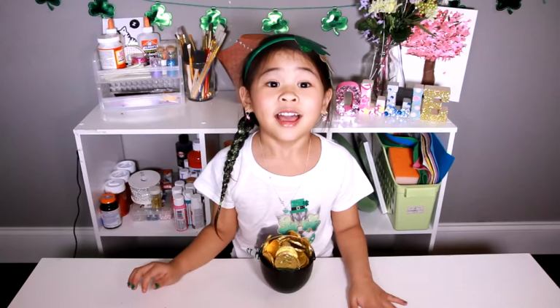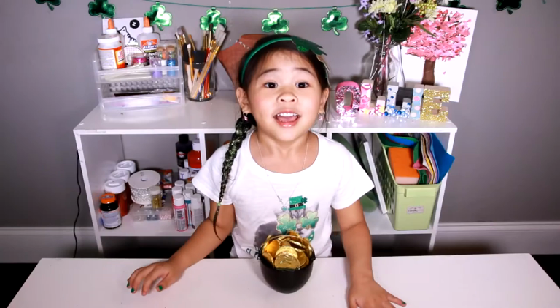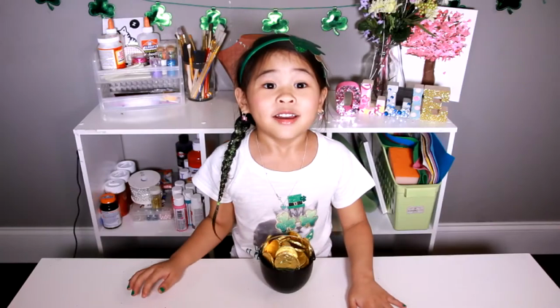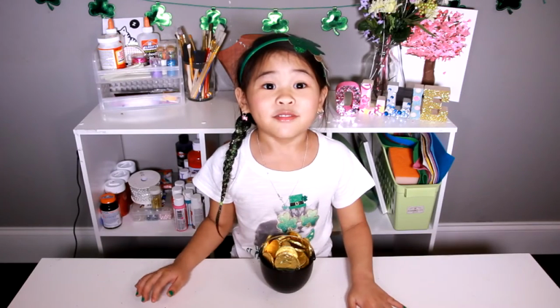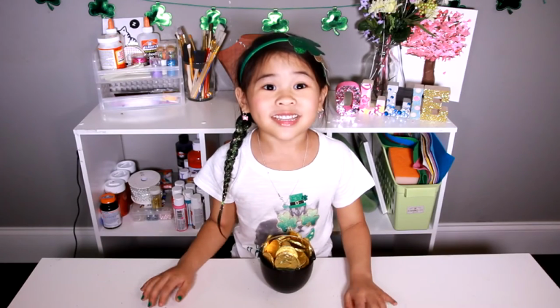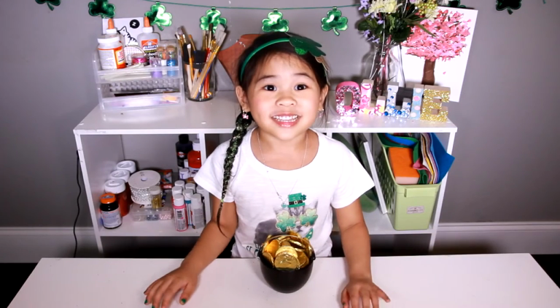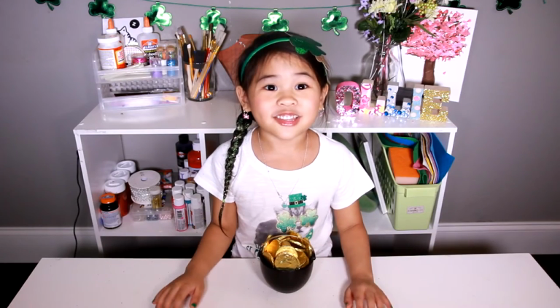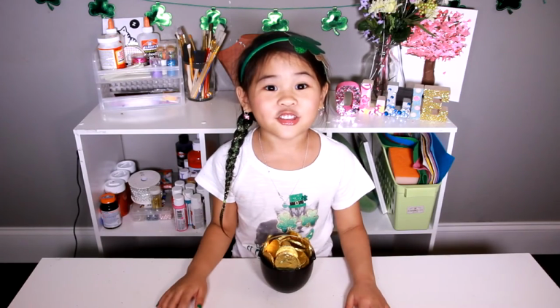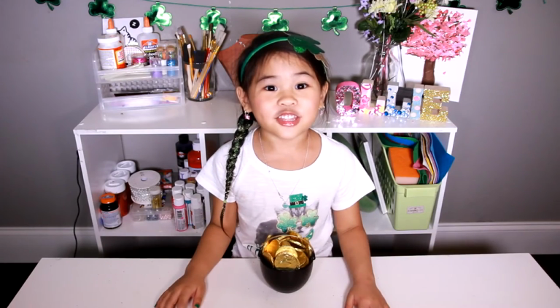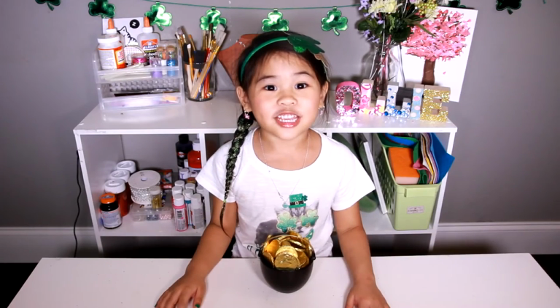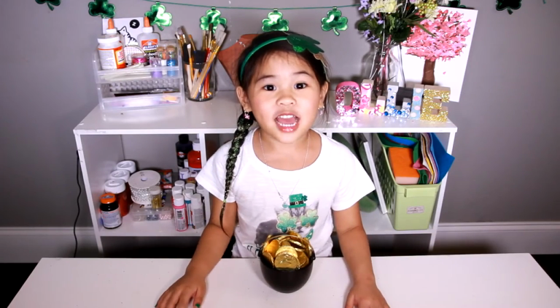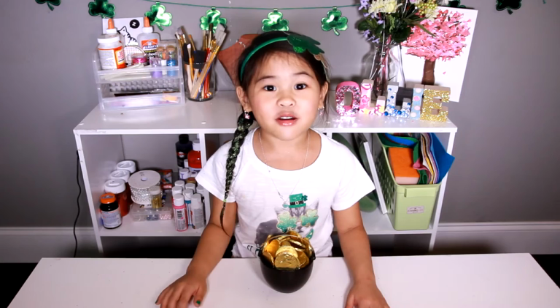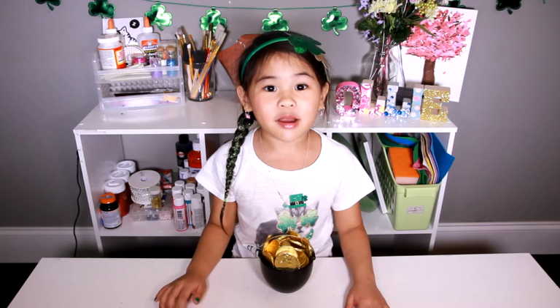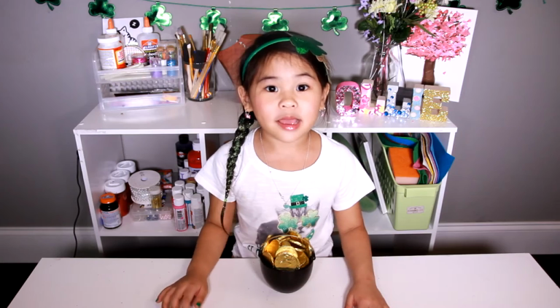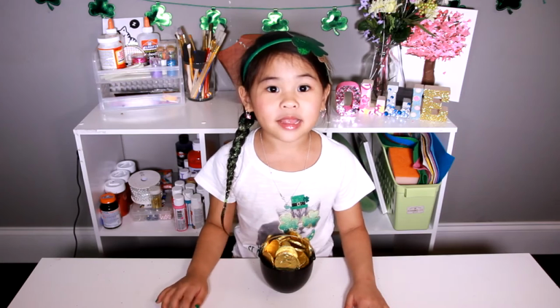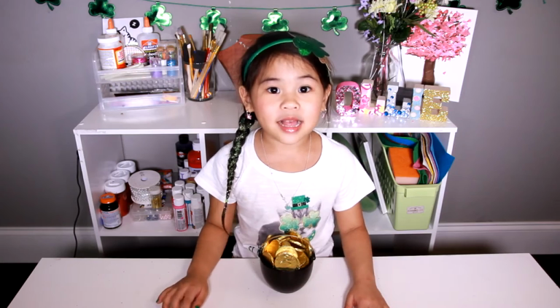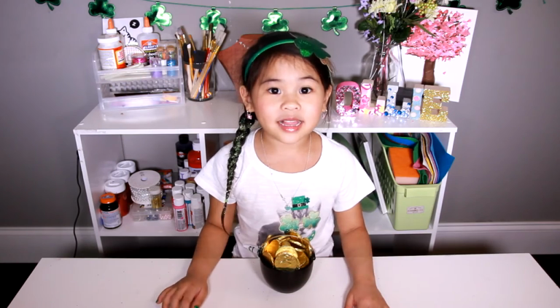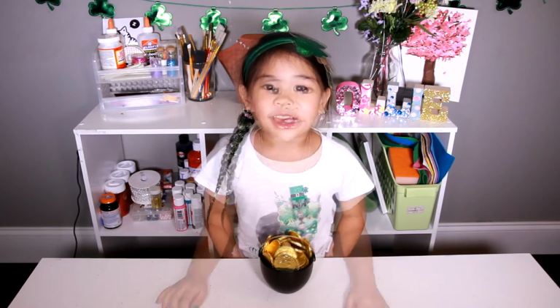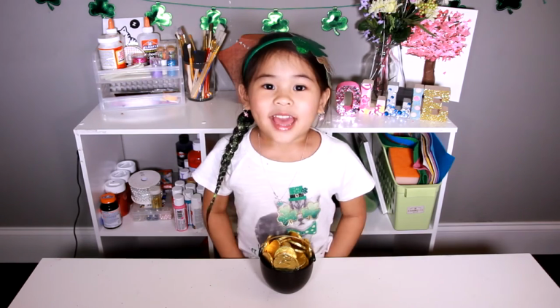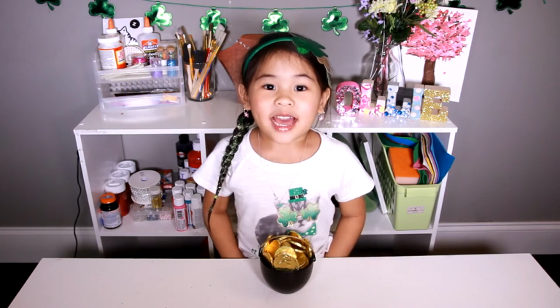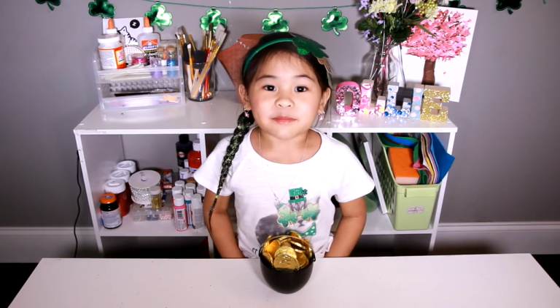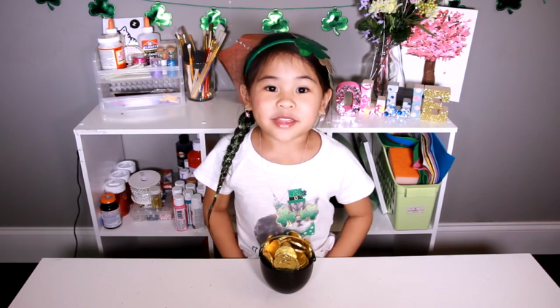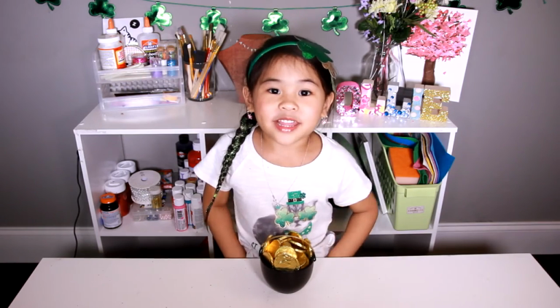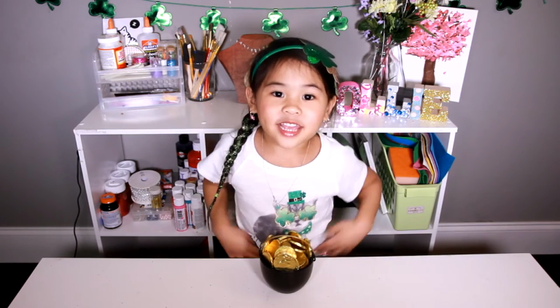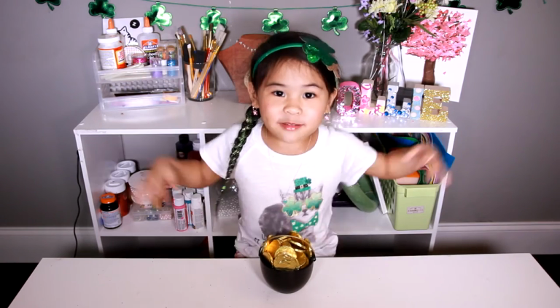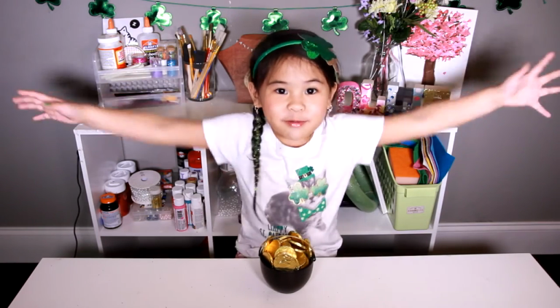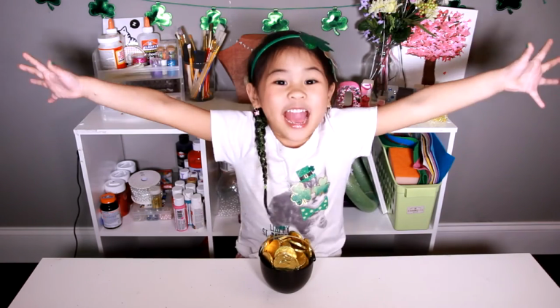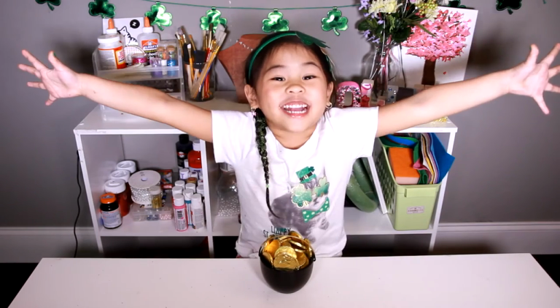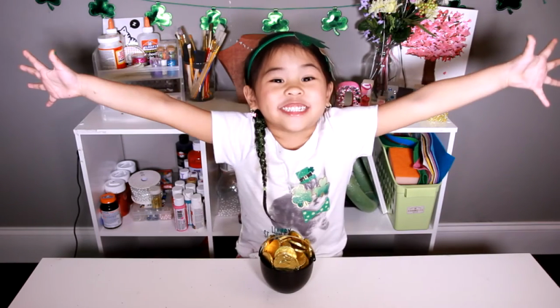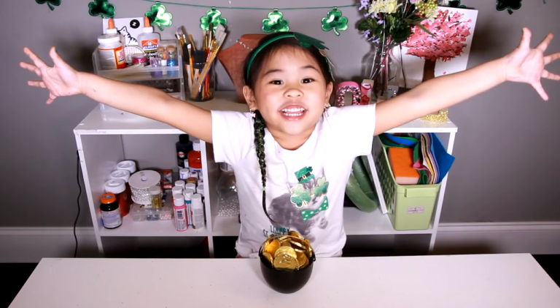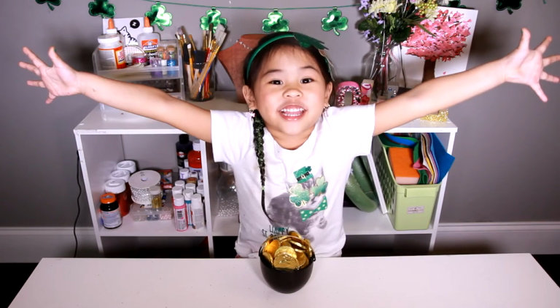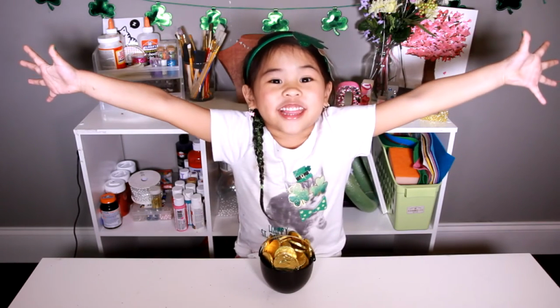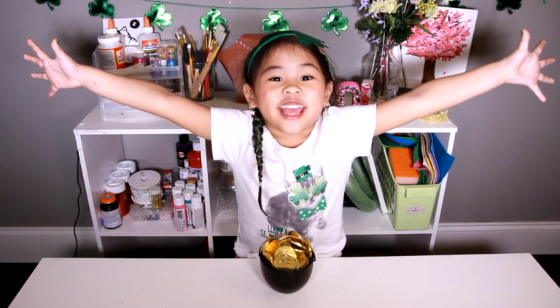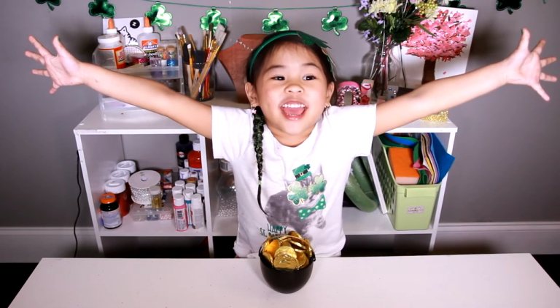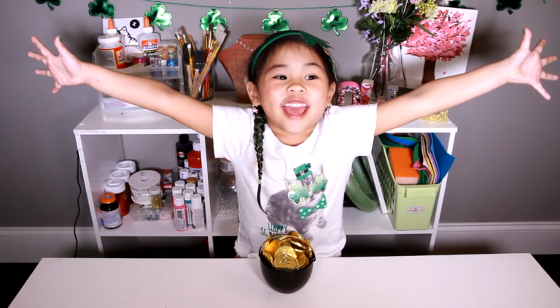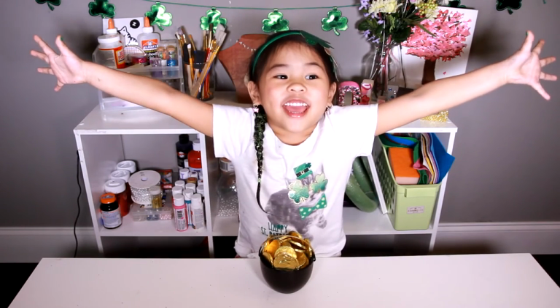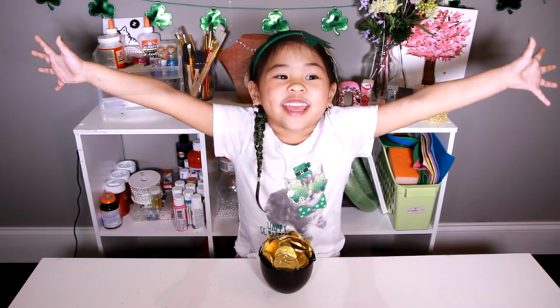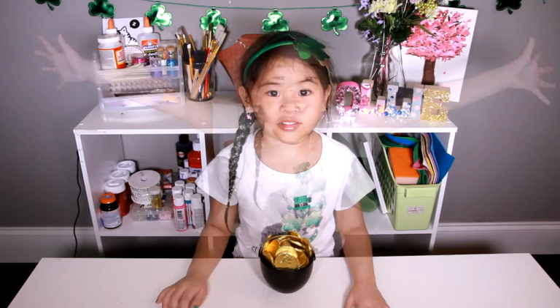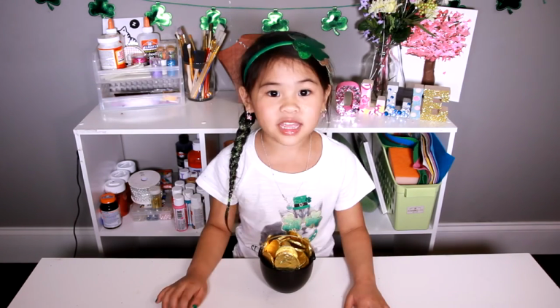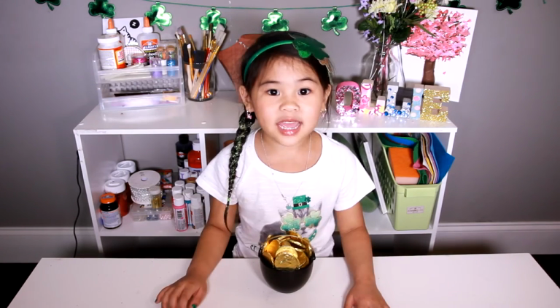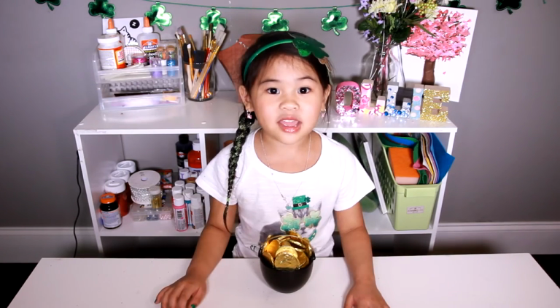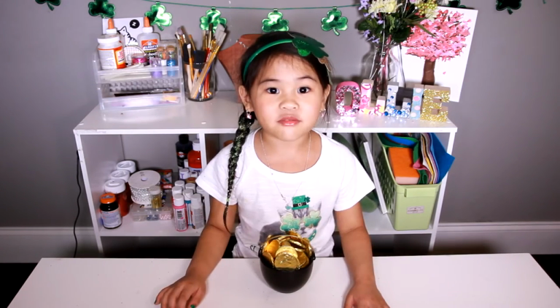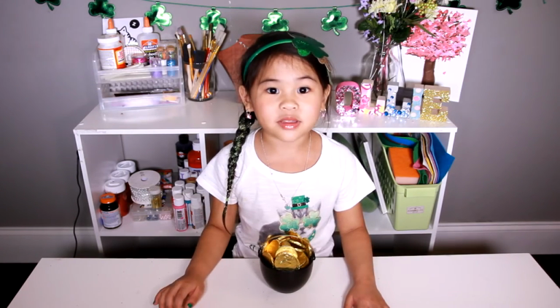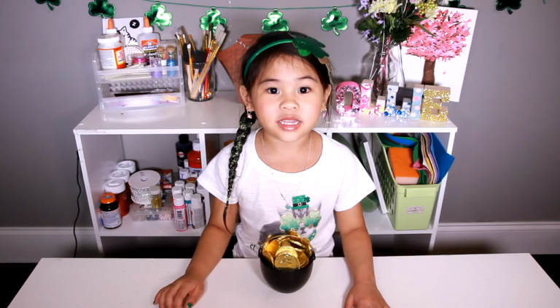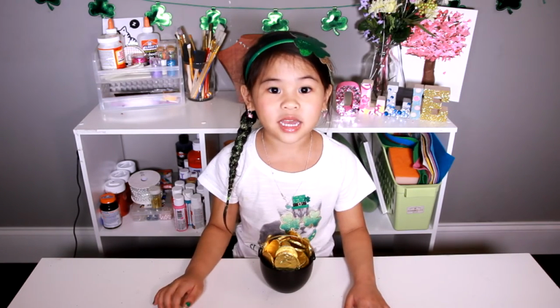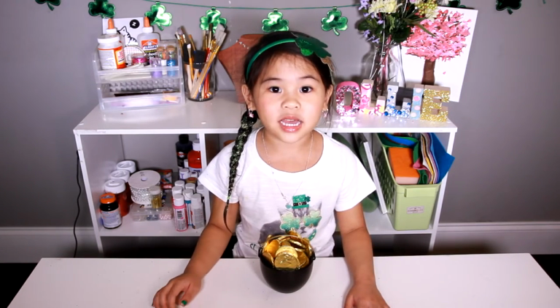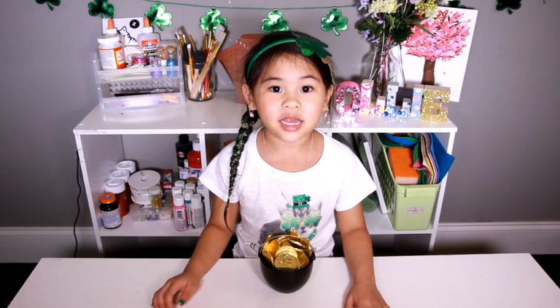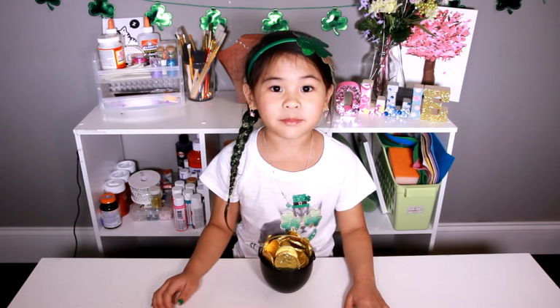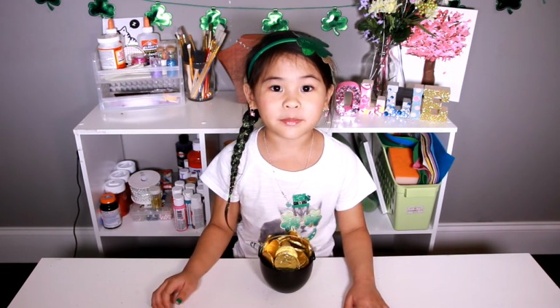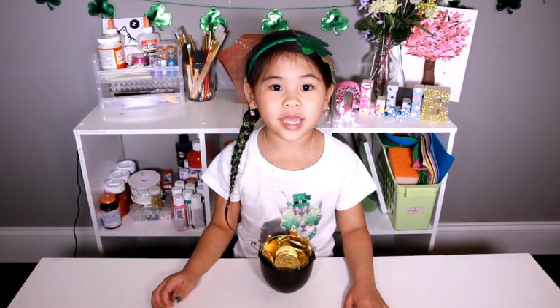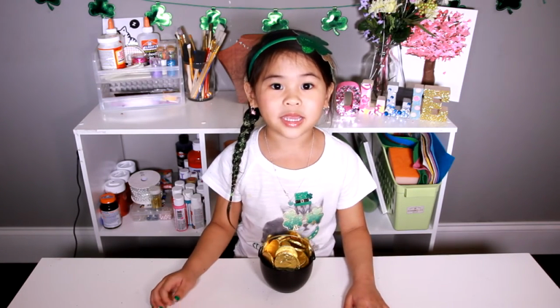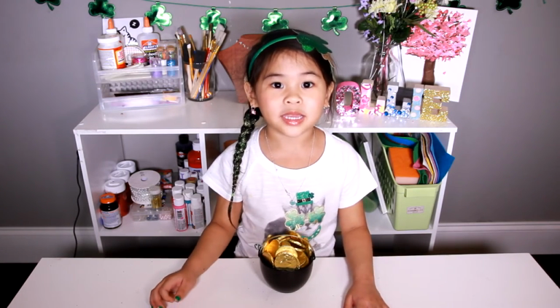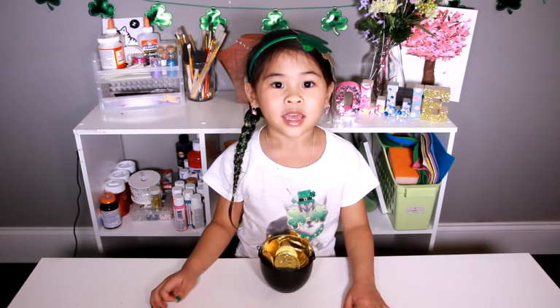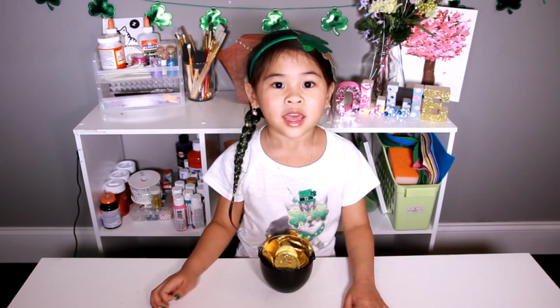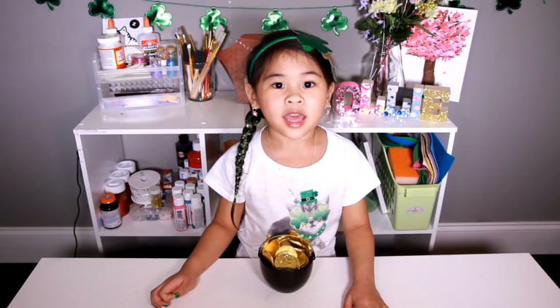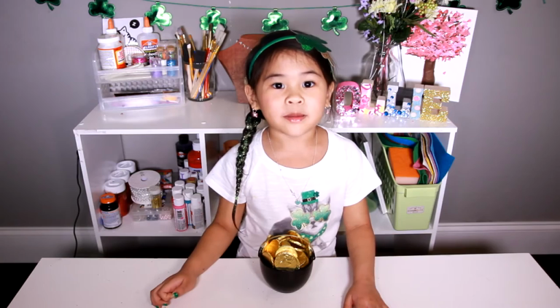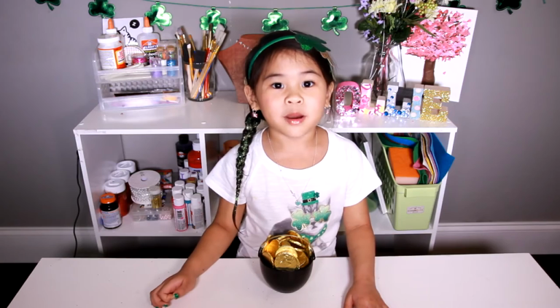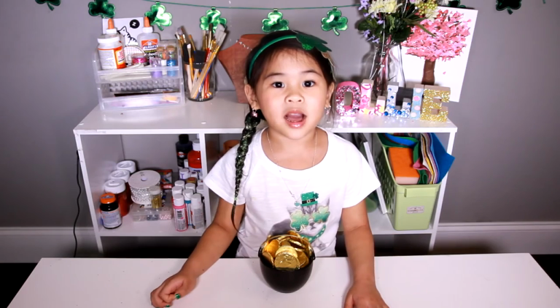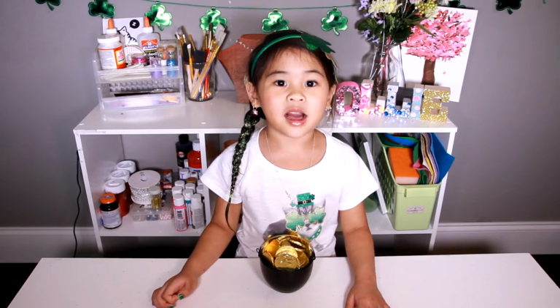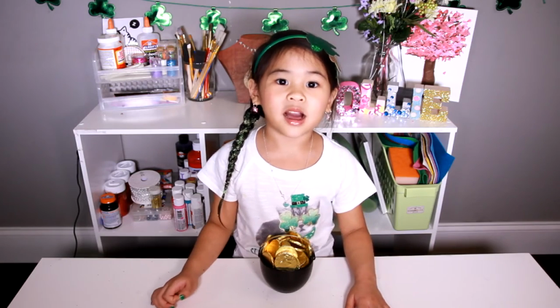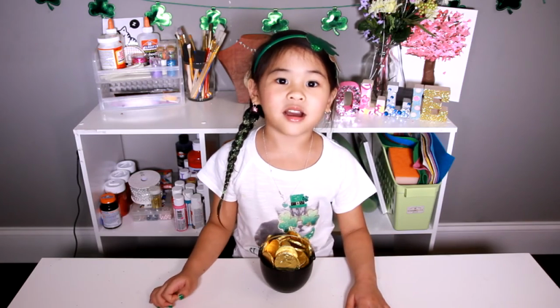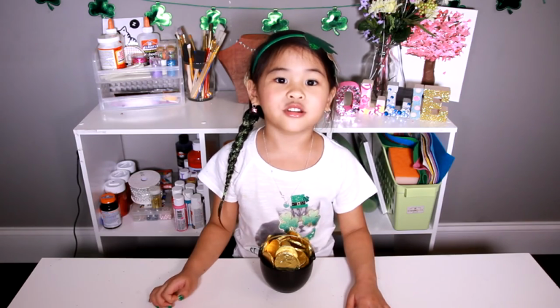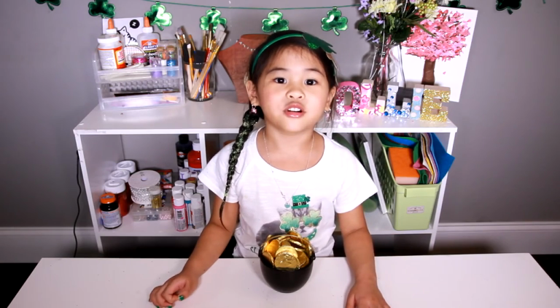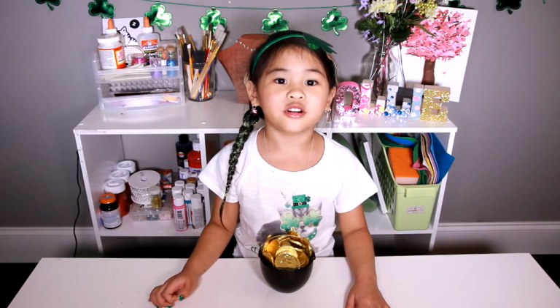Welcome to DIY with Ollie! Happy St. Patrick's Day! Today we're gonna make a pot of gold!